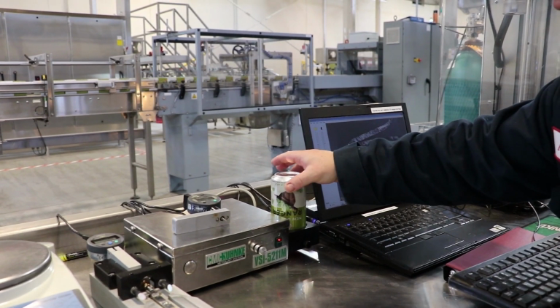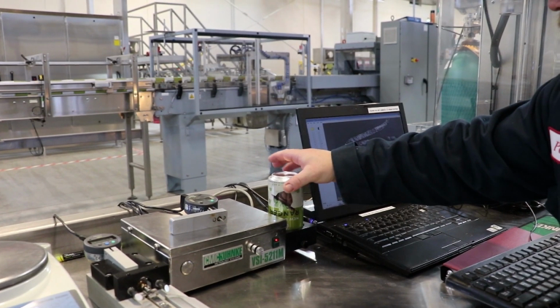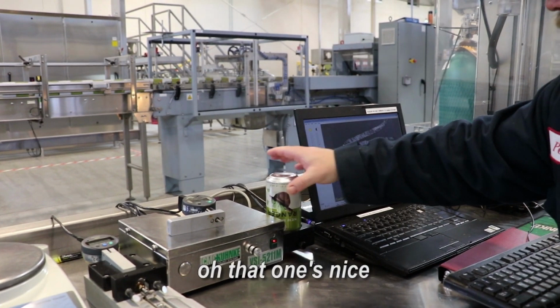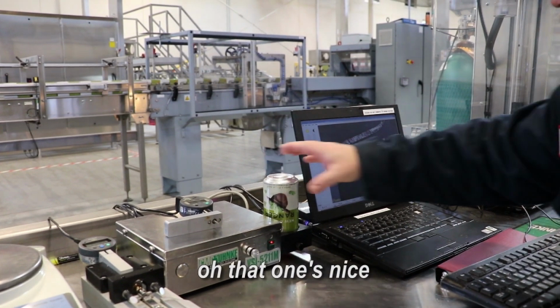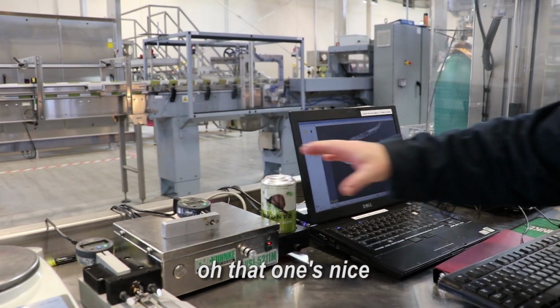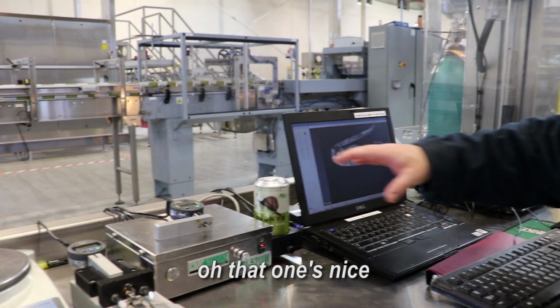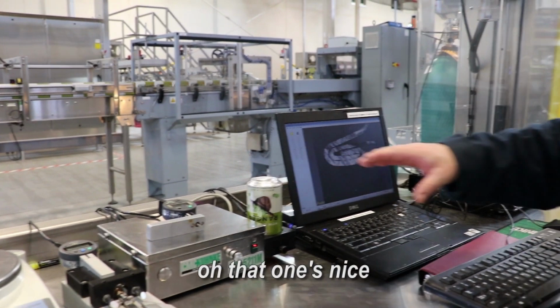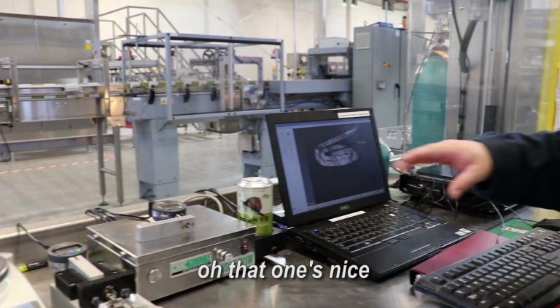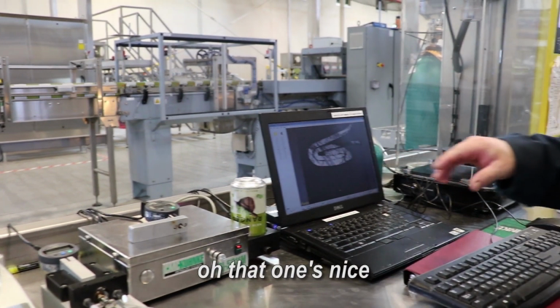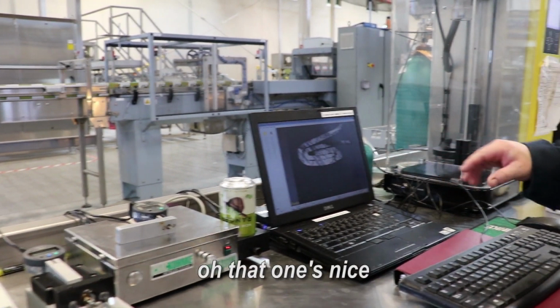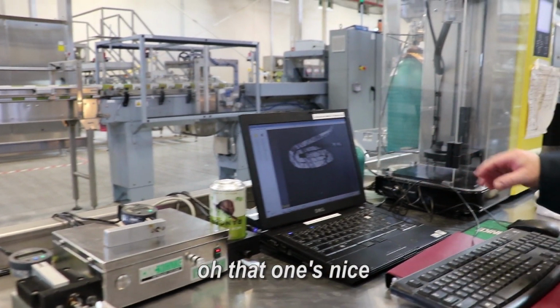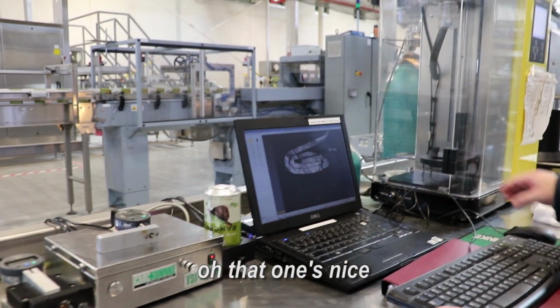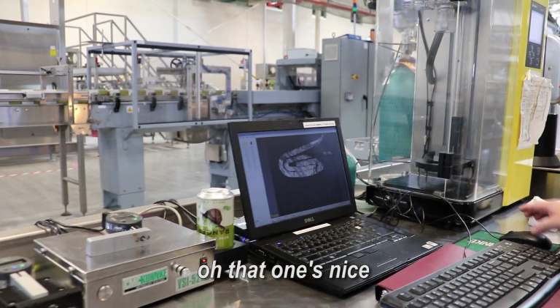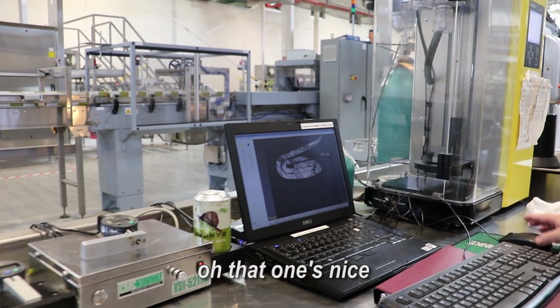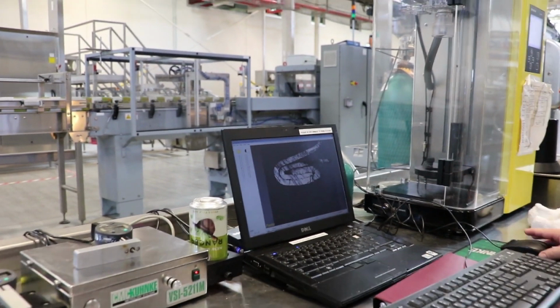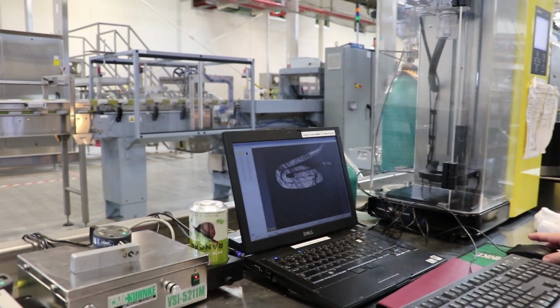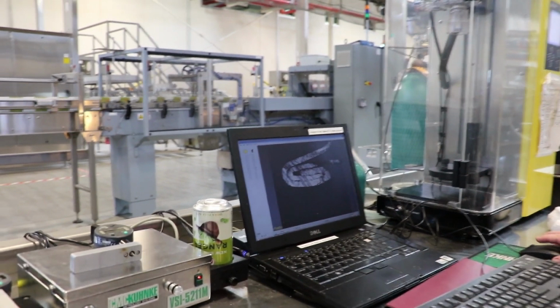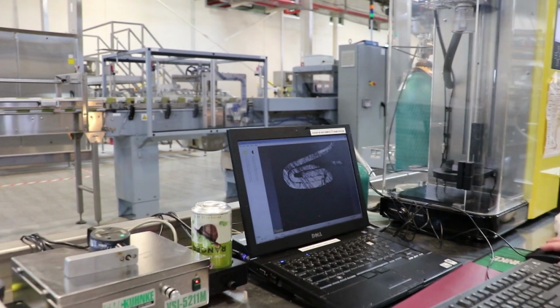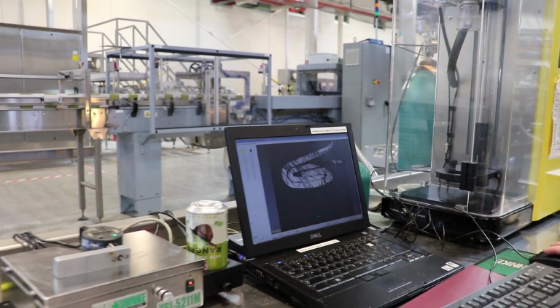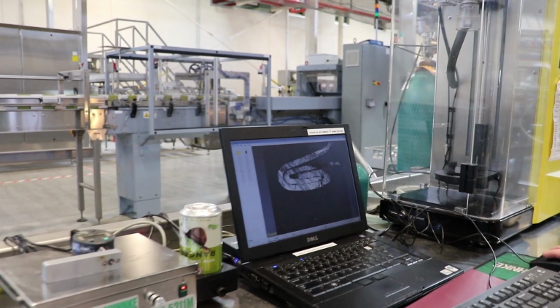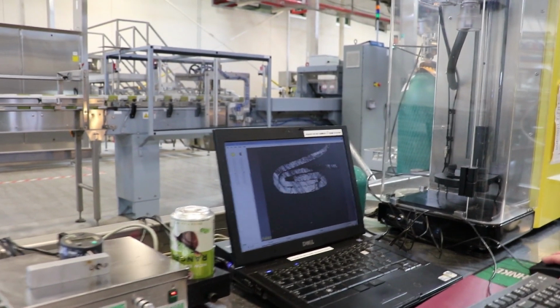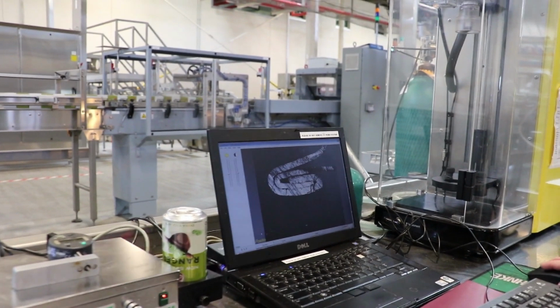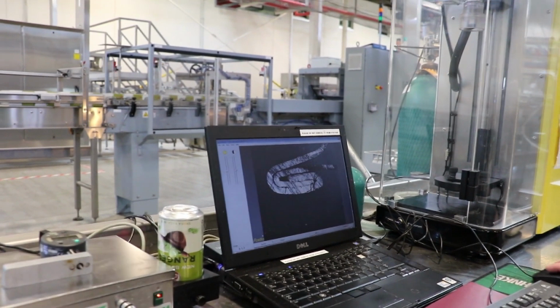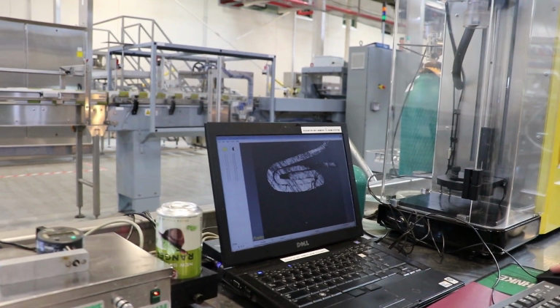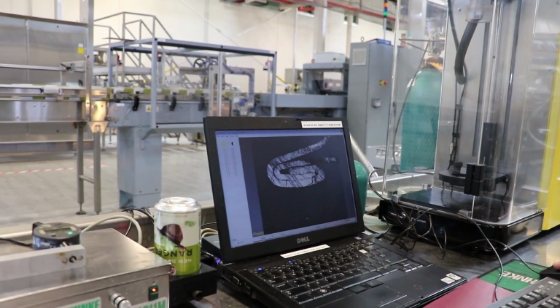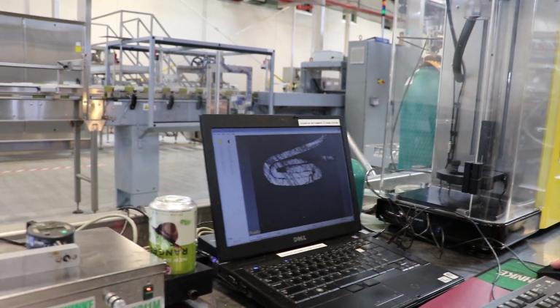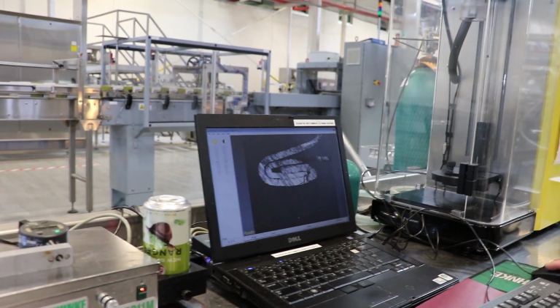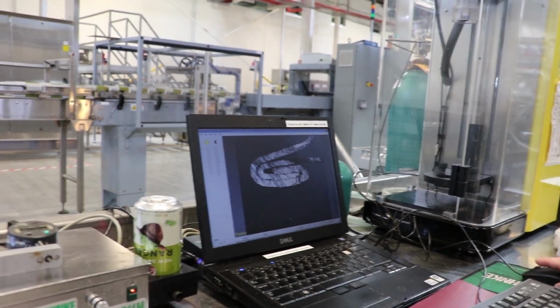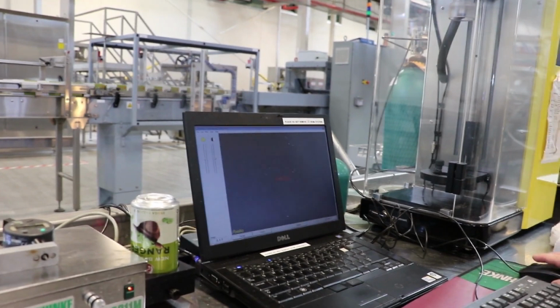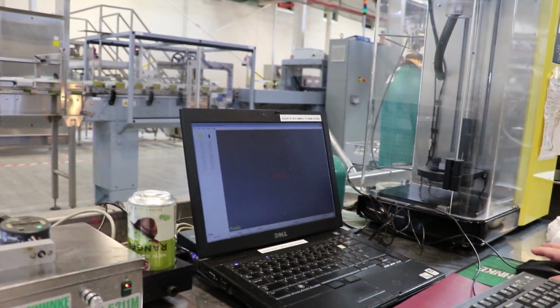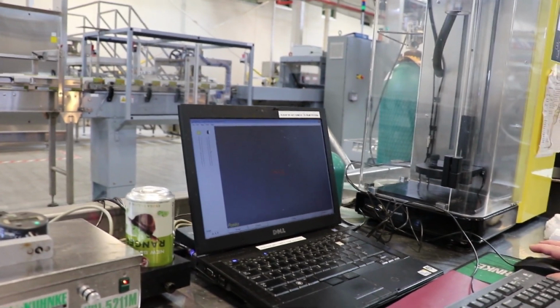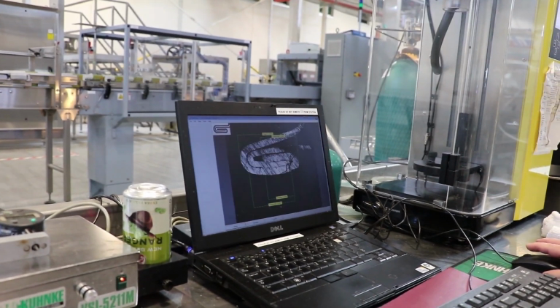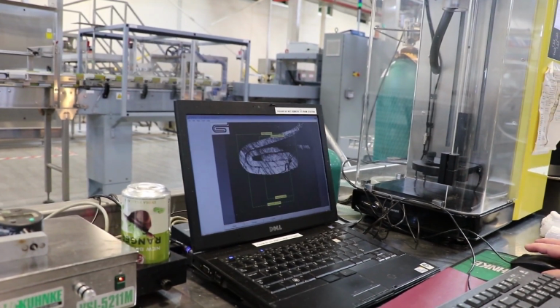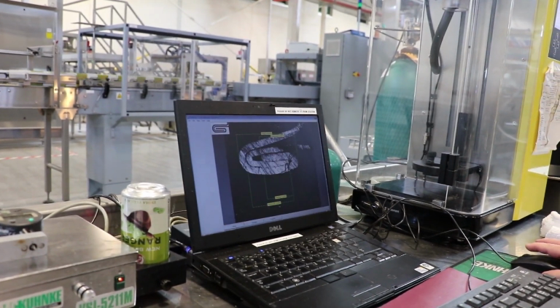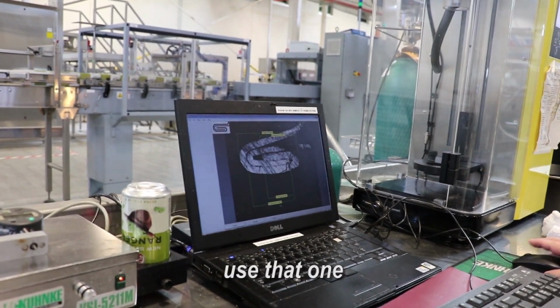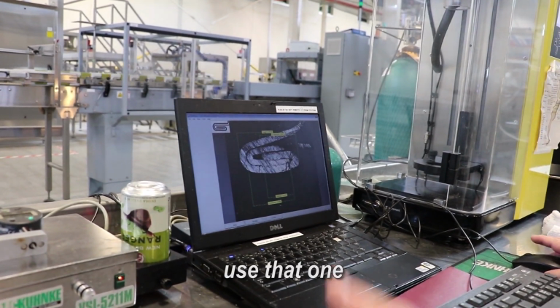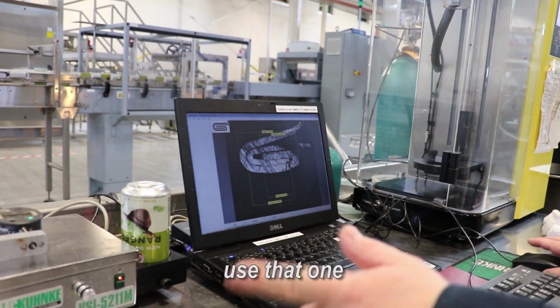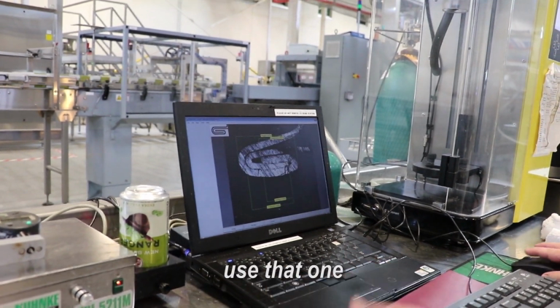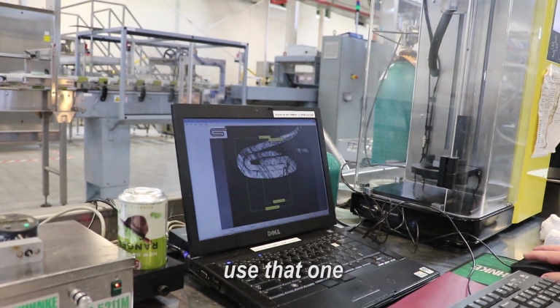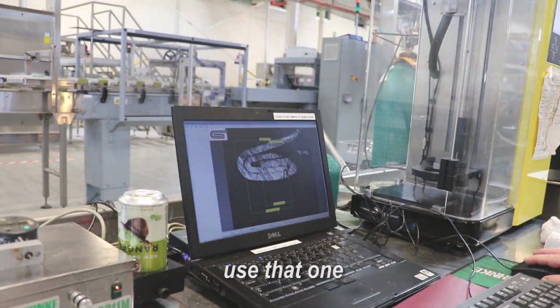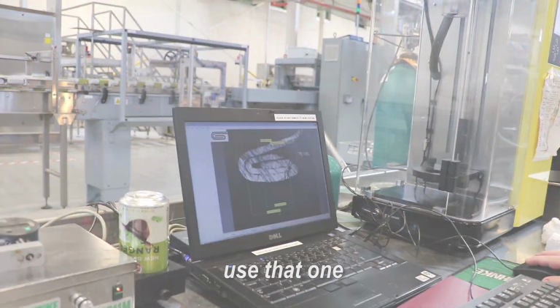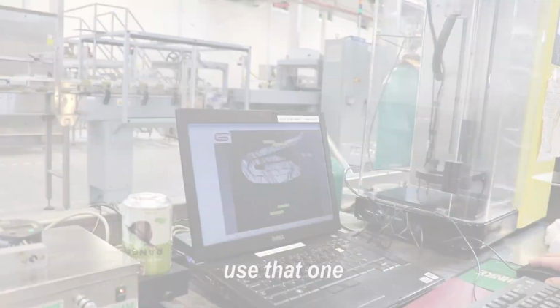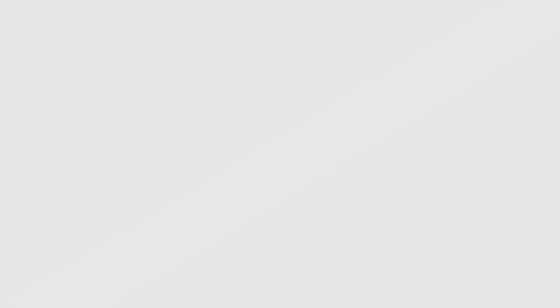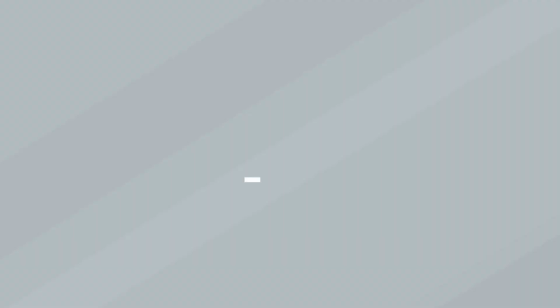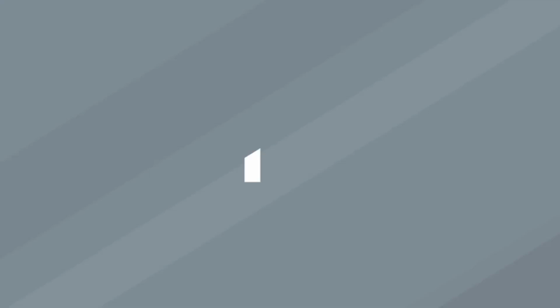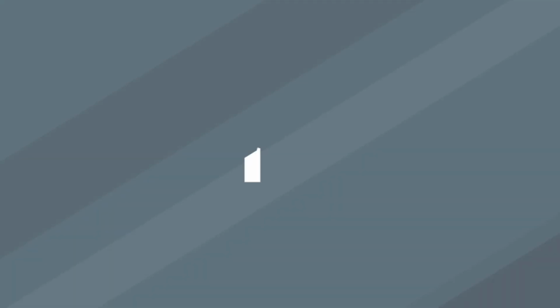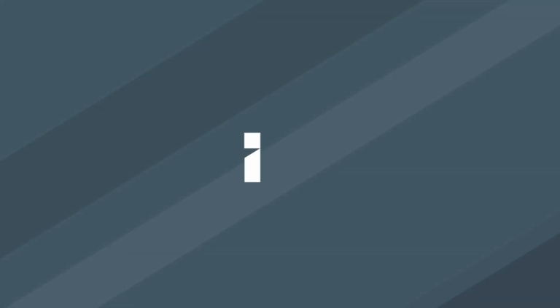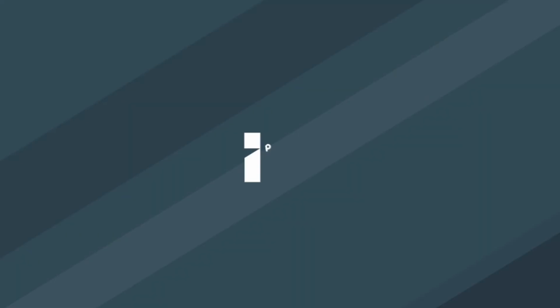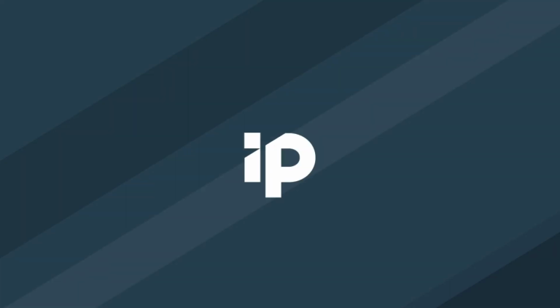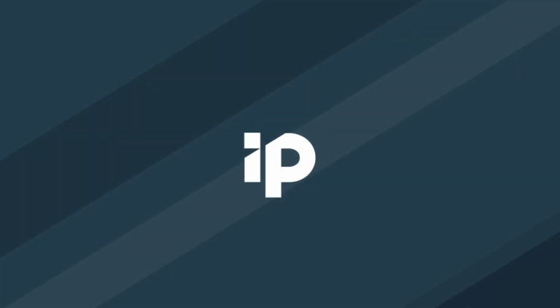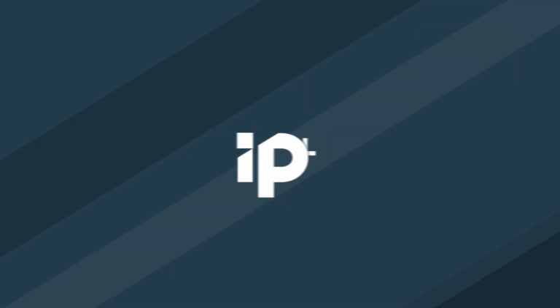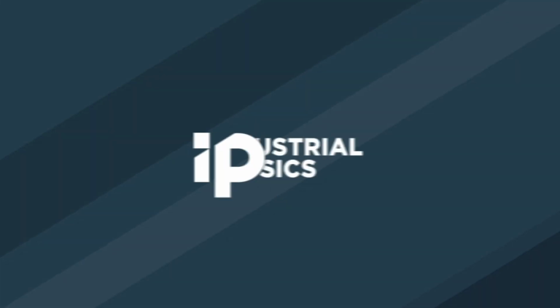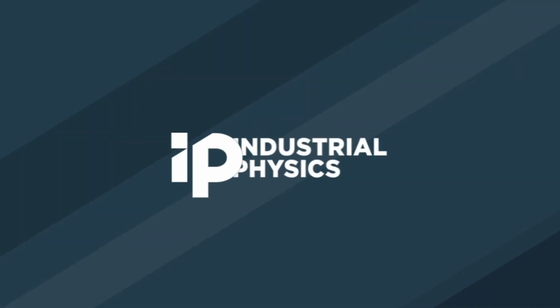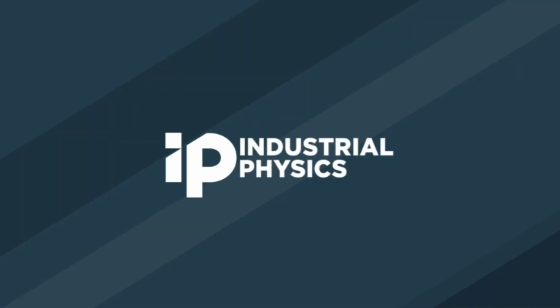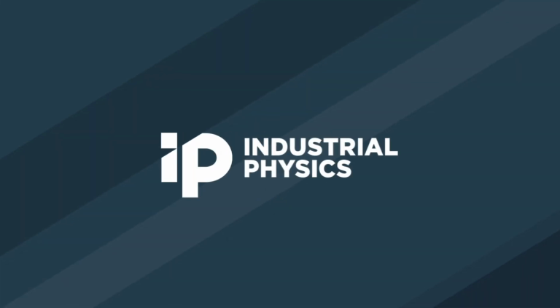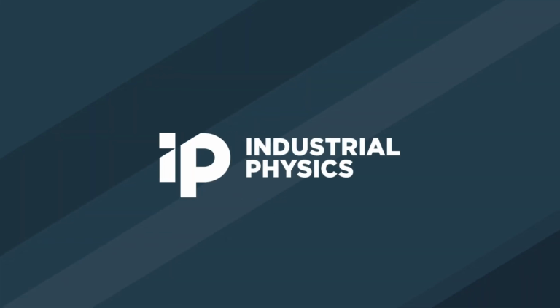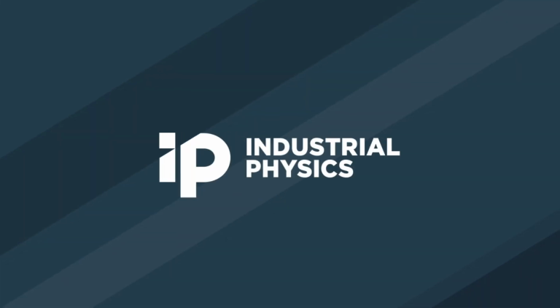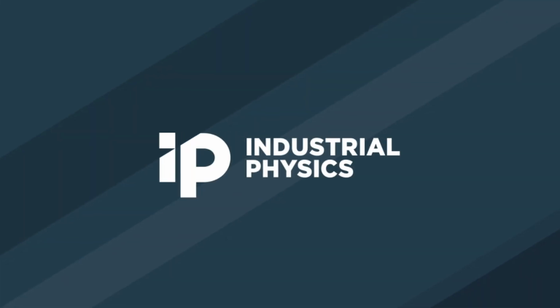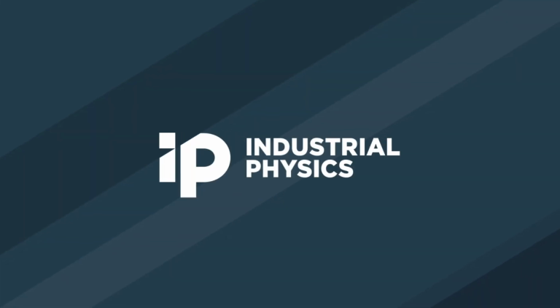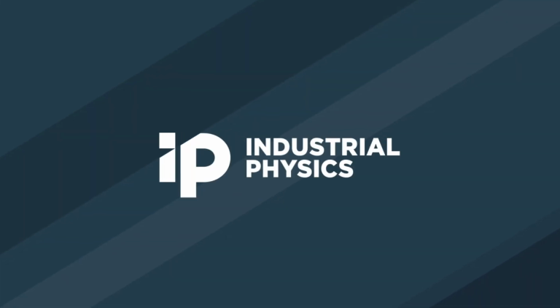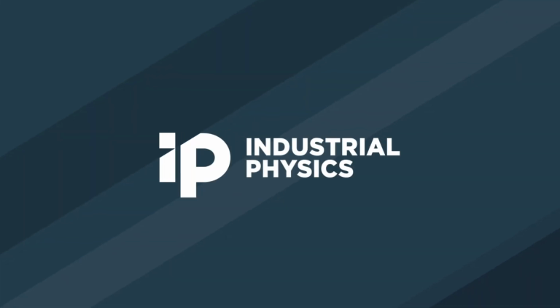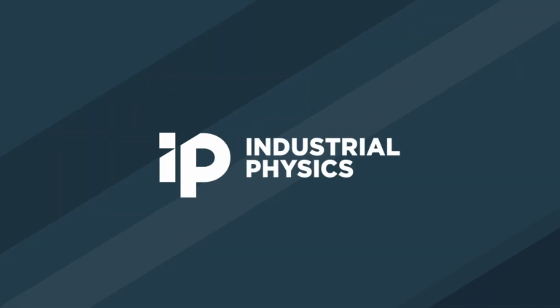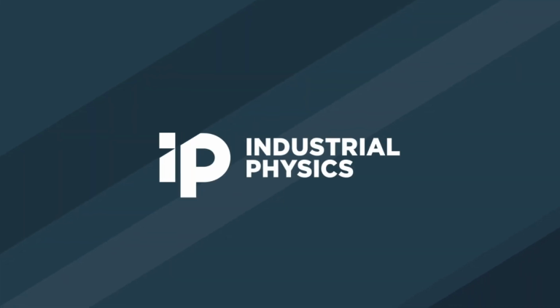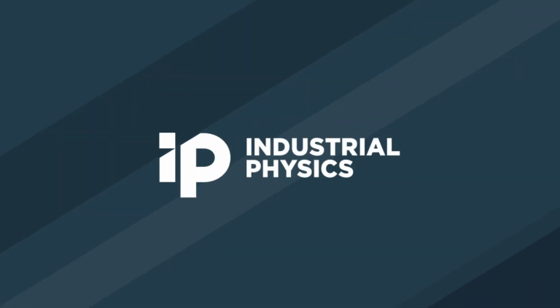Oh, that looks nice. Use that one. OK, let's take a look.